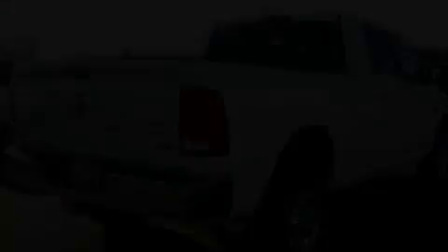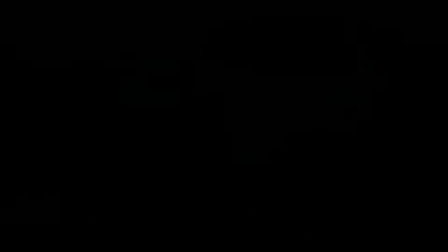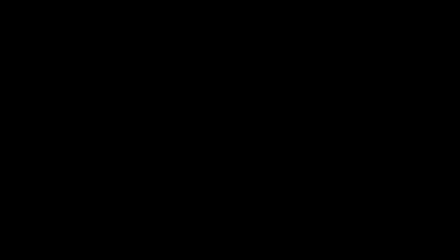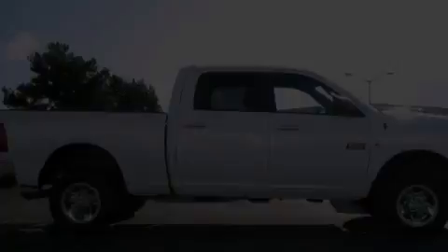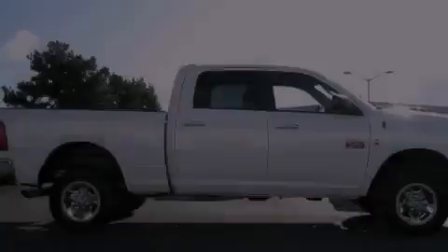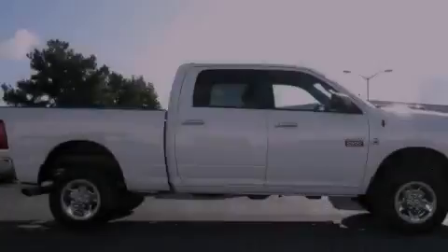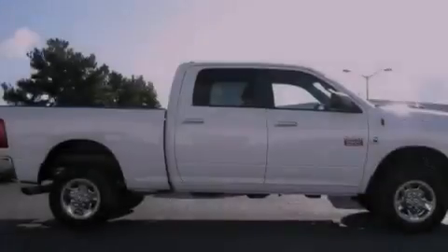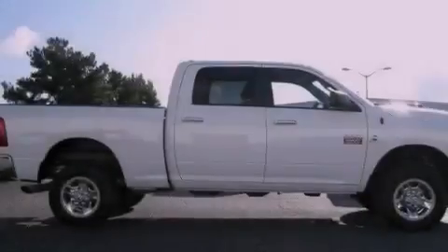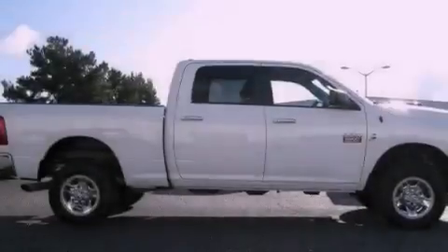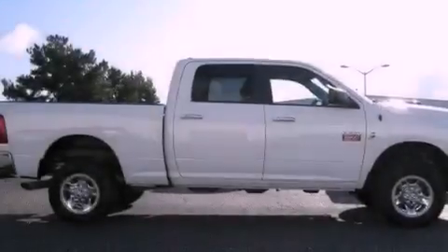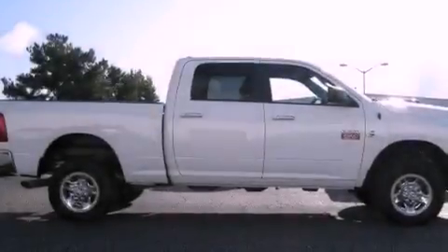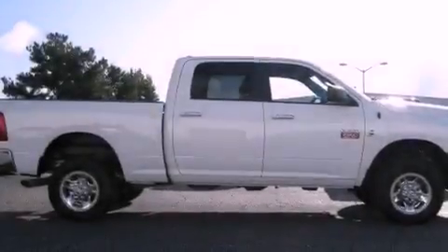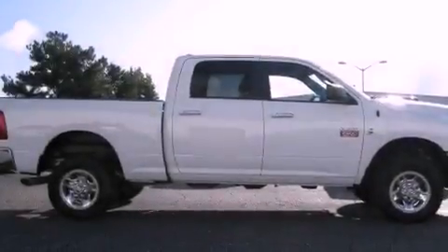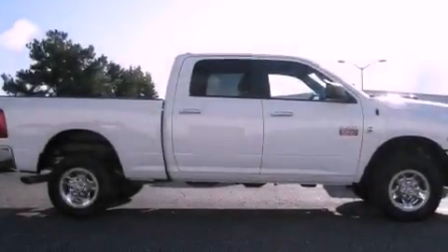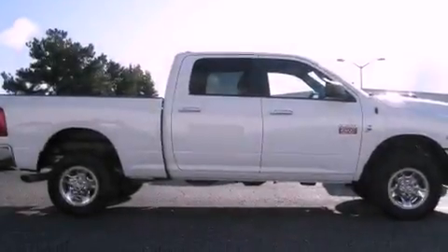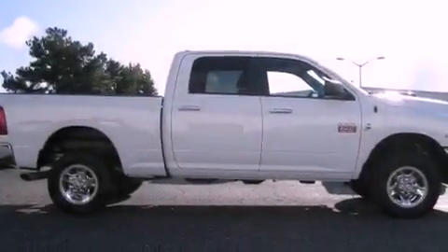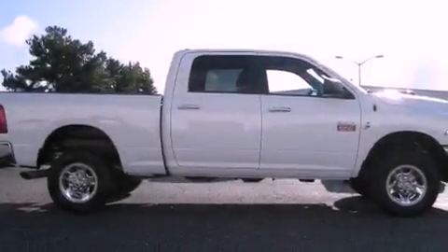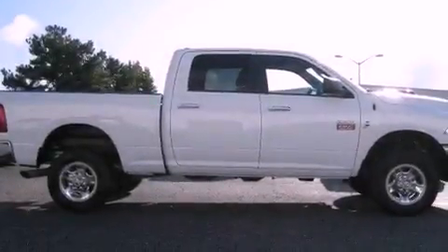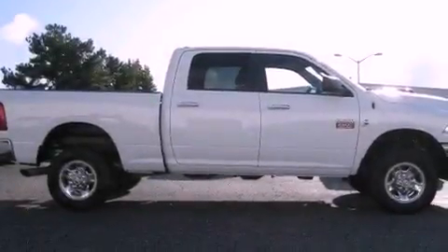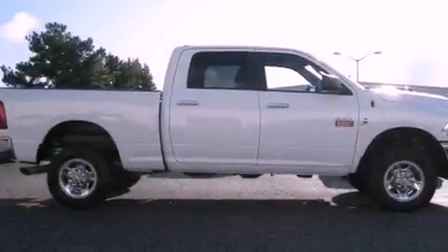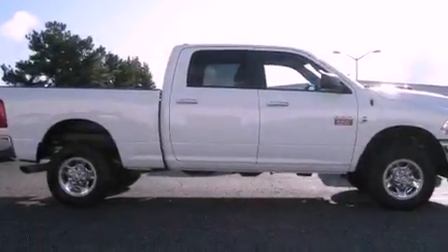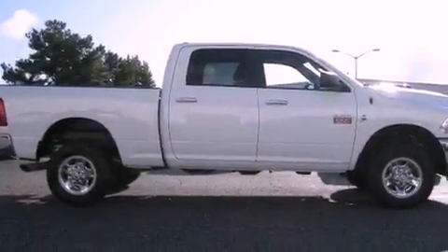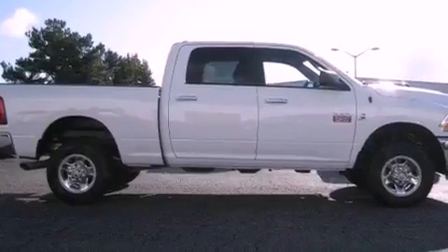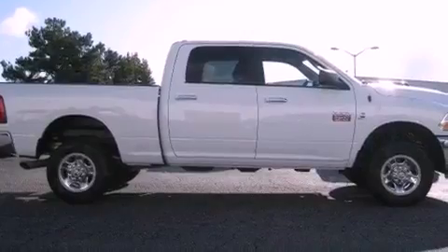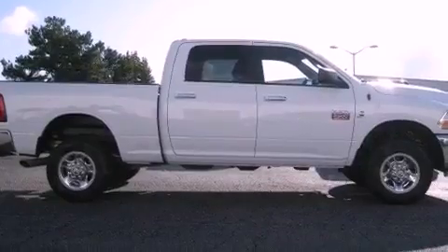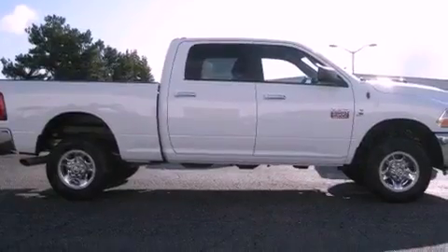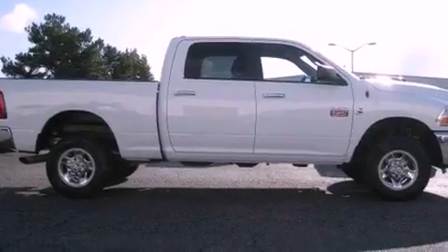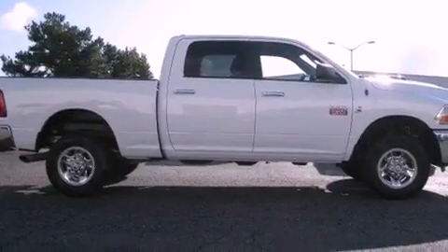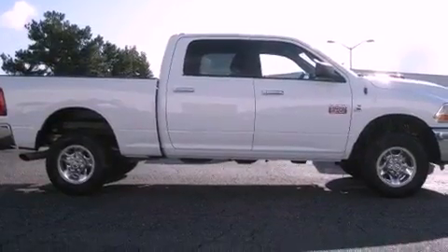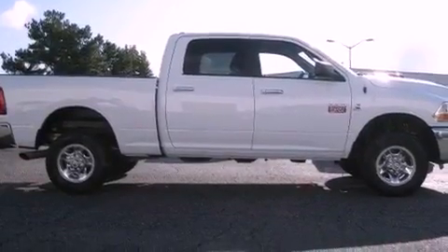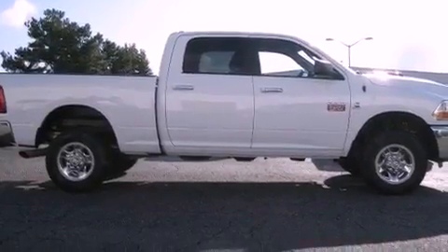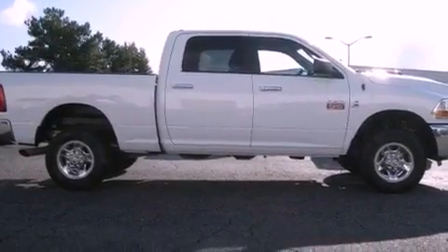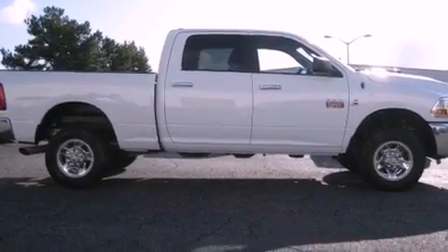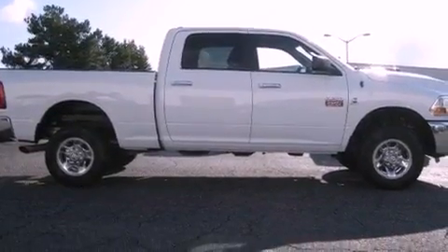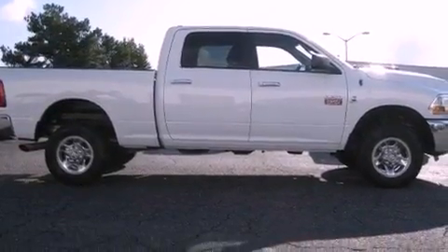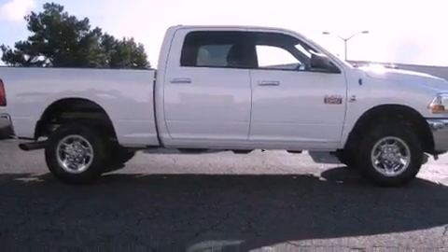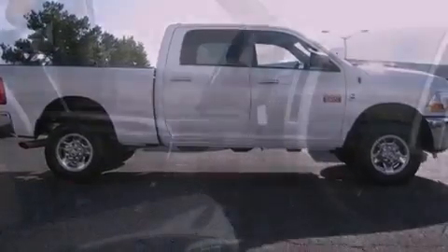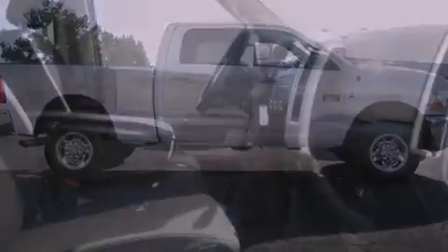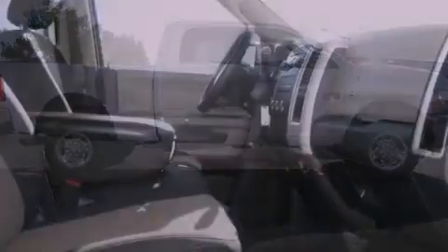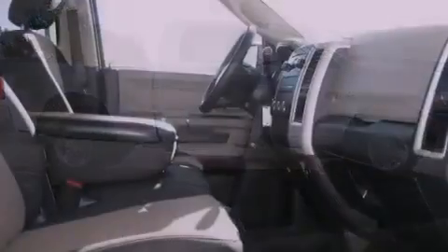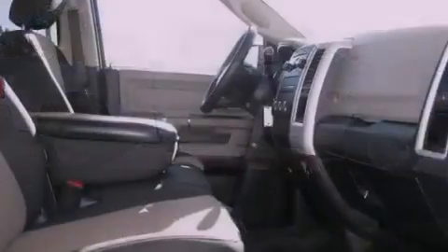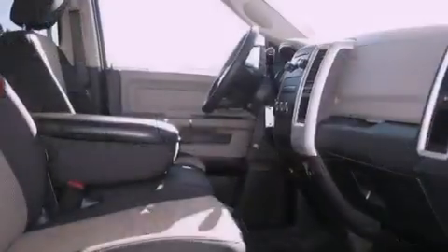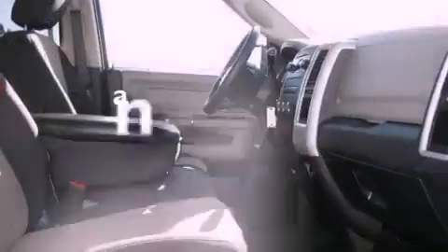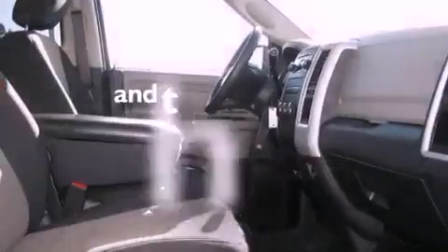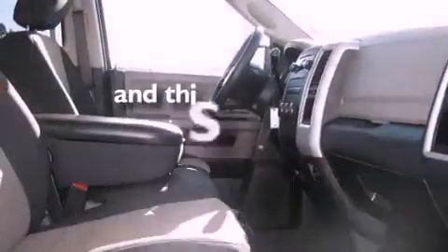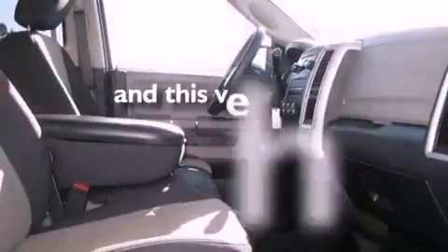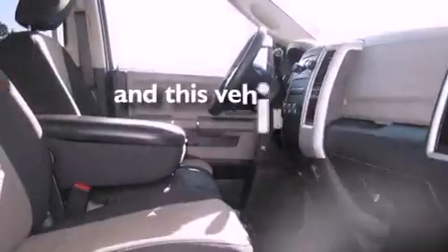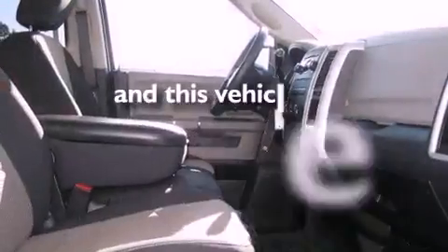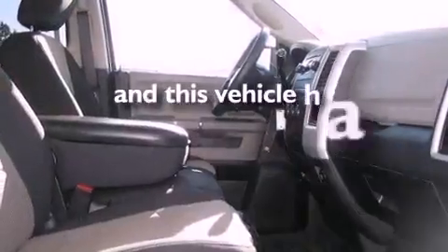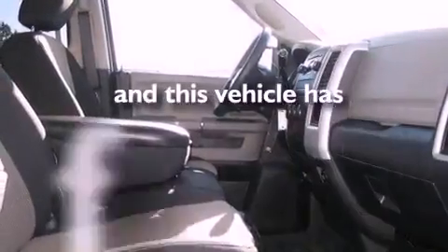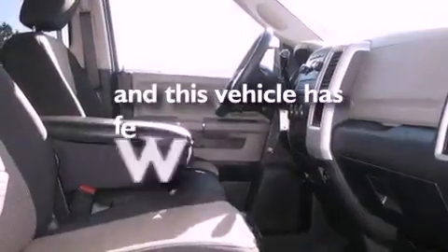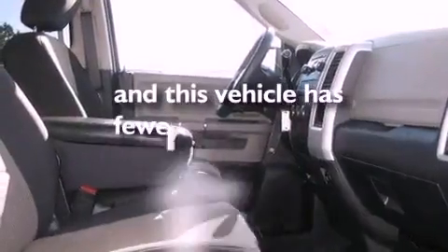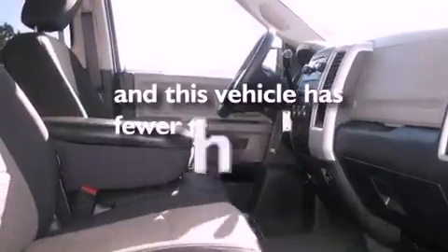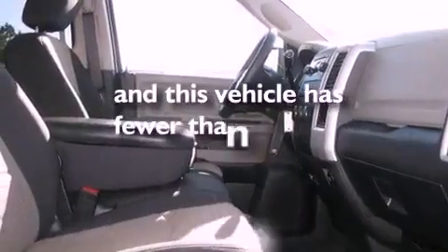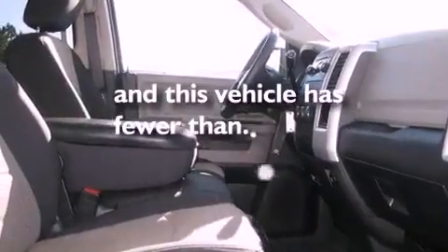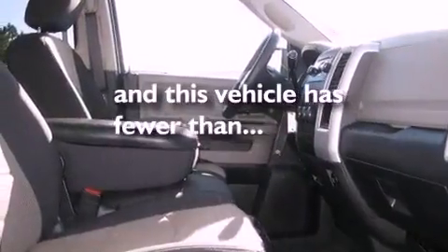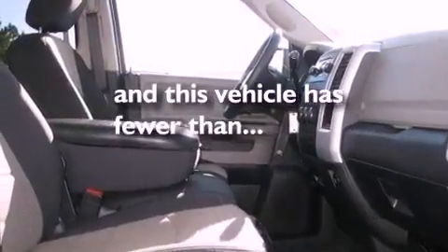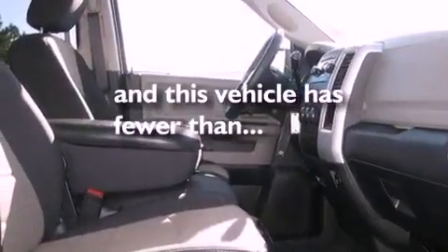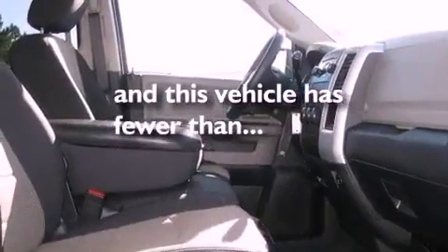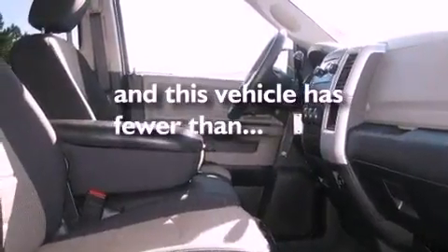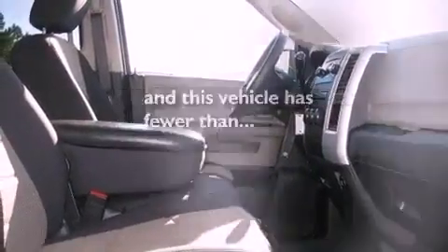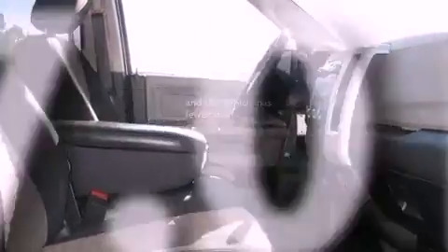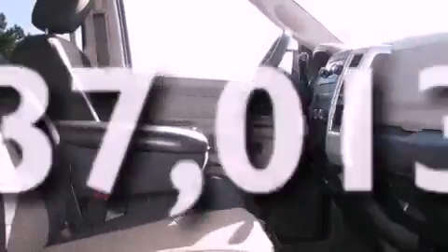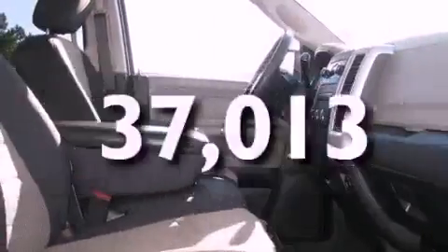A full-size spare tire, halogen headlights, and air conditioning. This vehicle has fewer than 38,000 miles on the odometer.